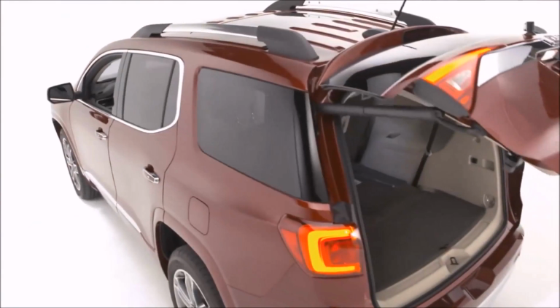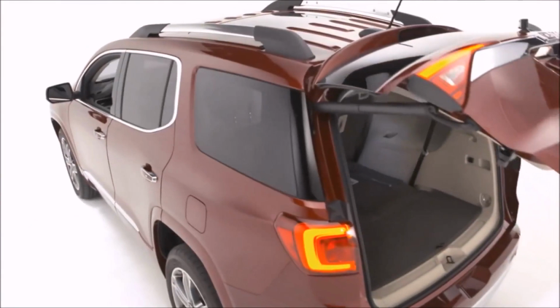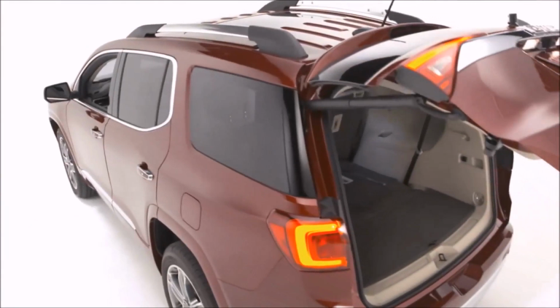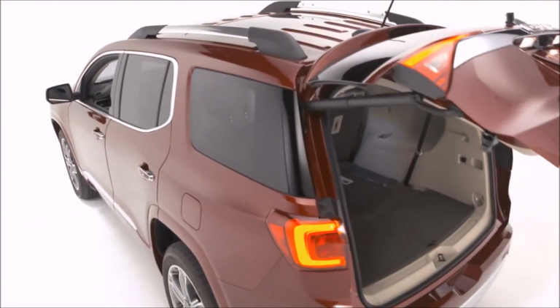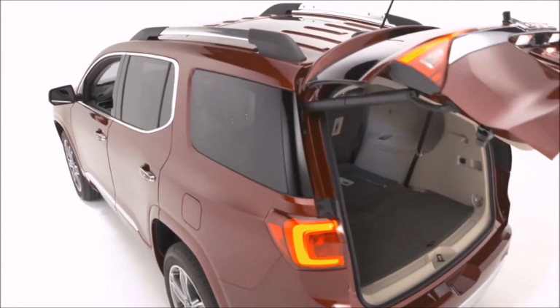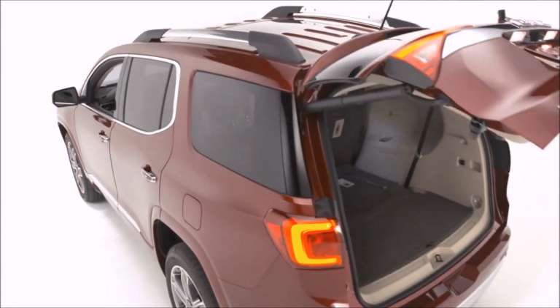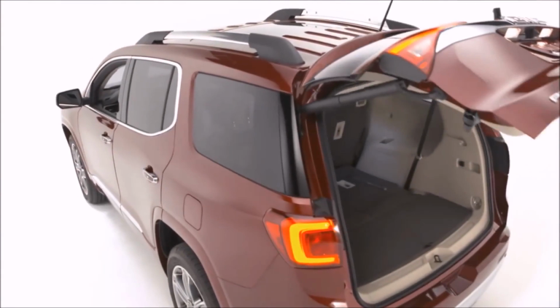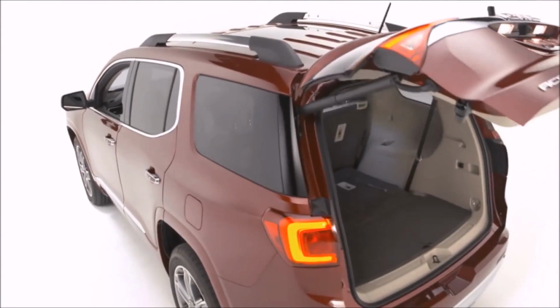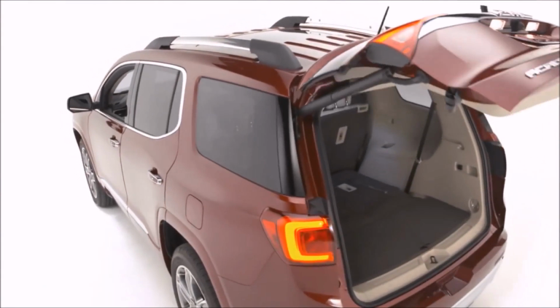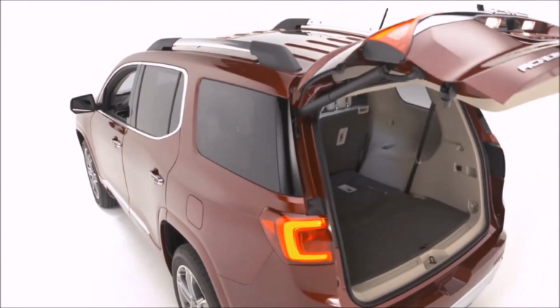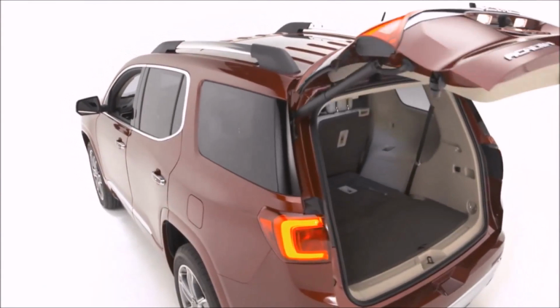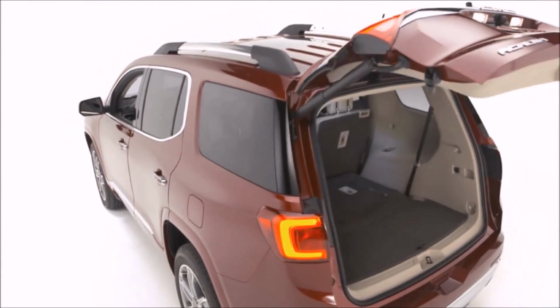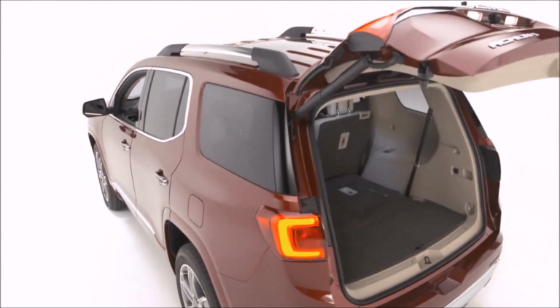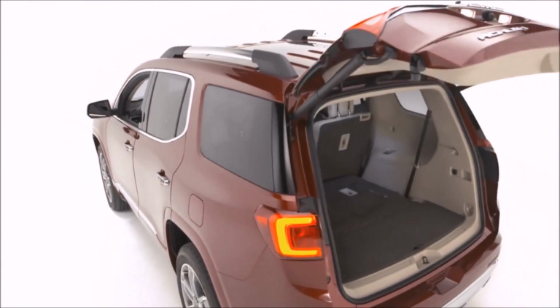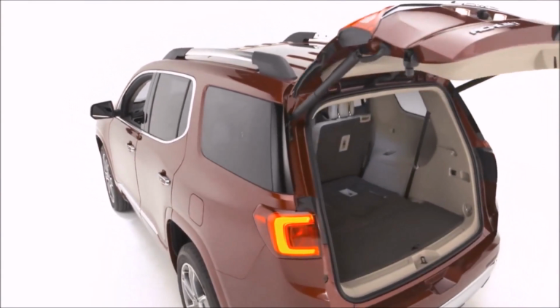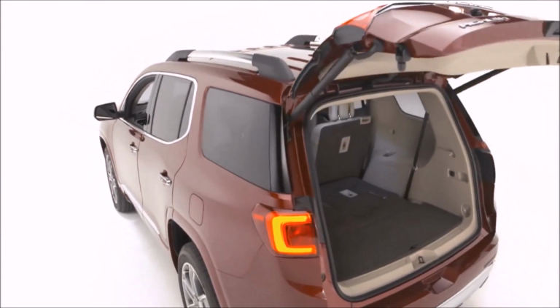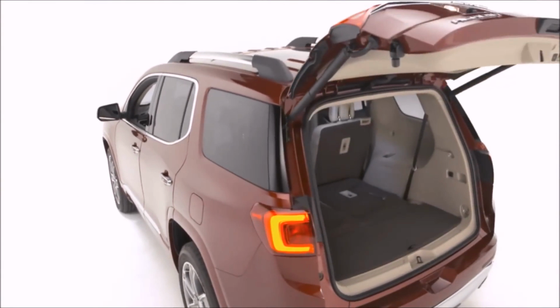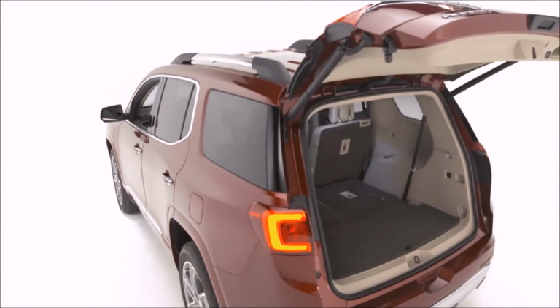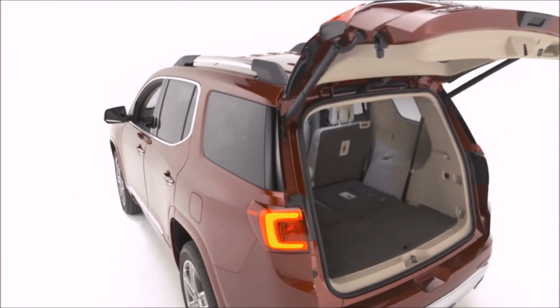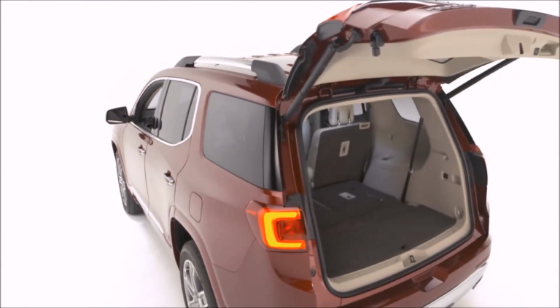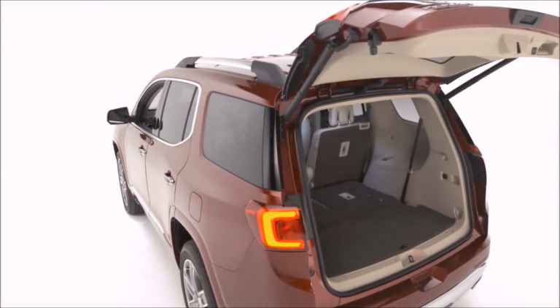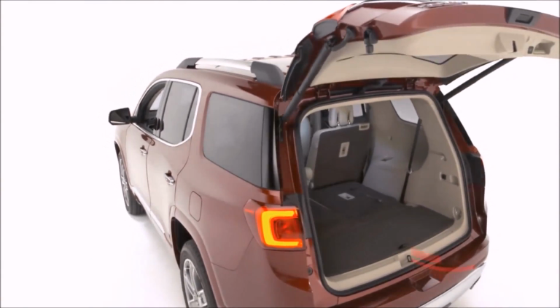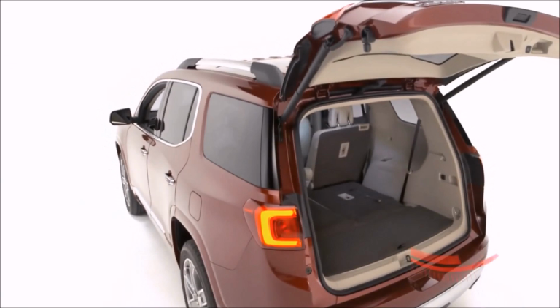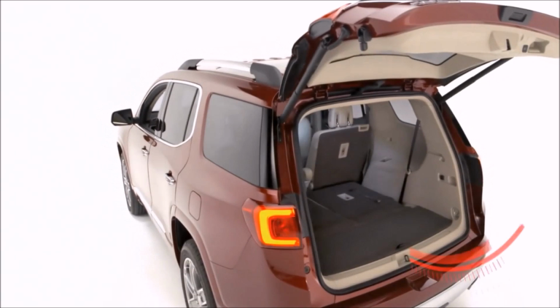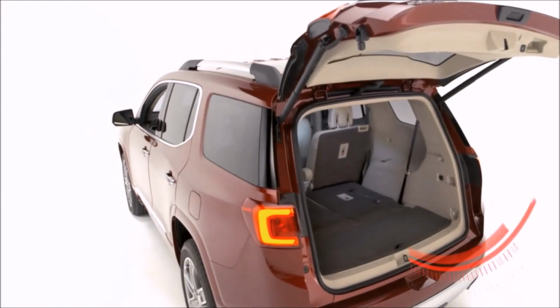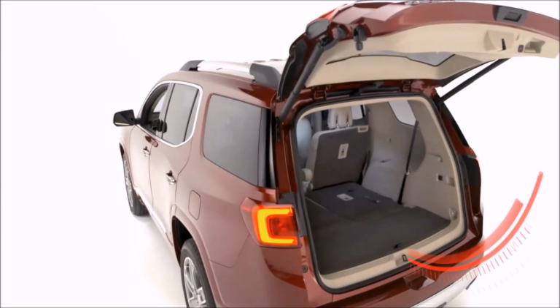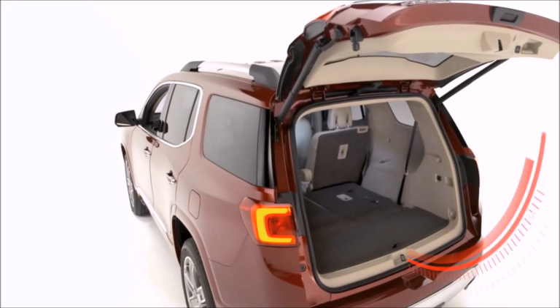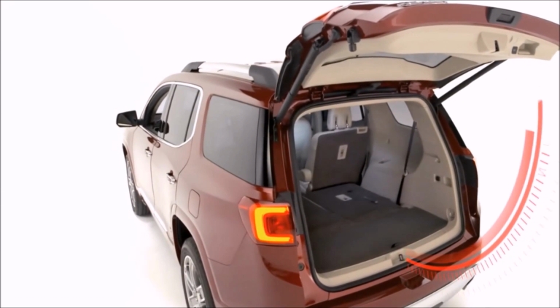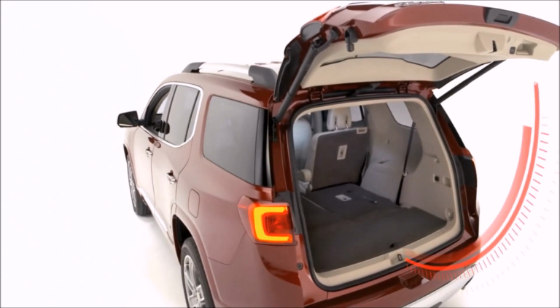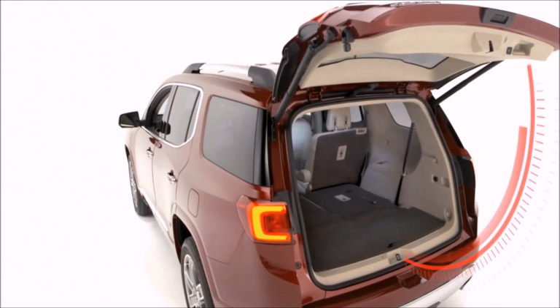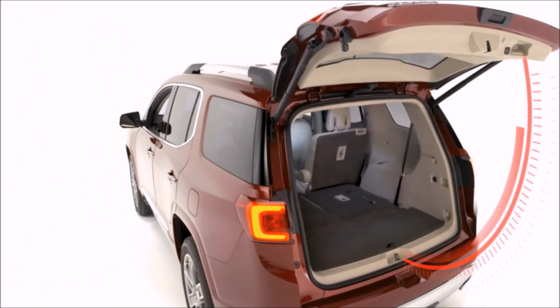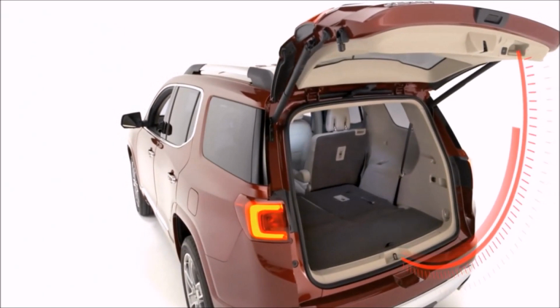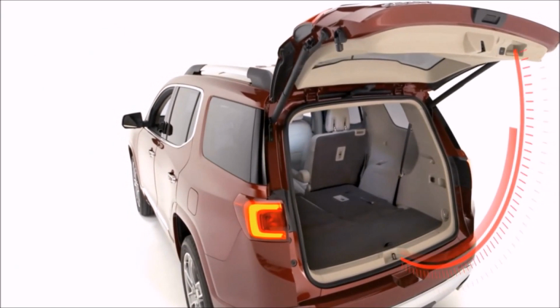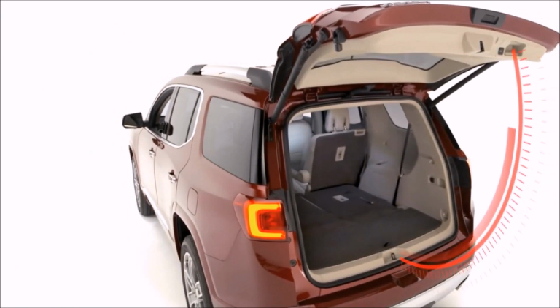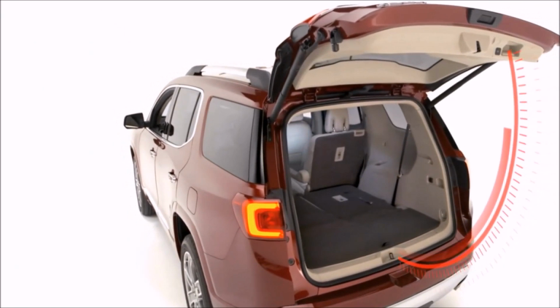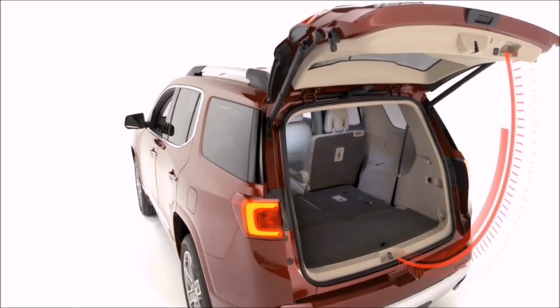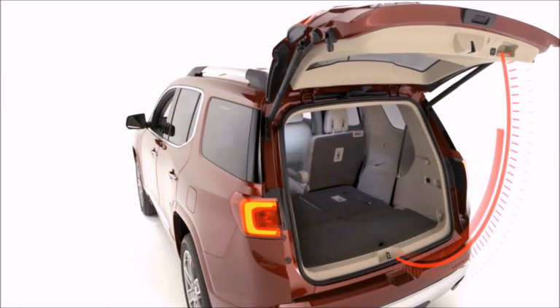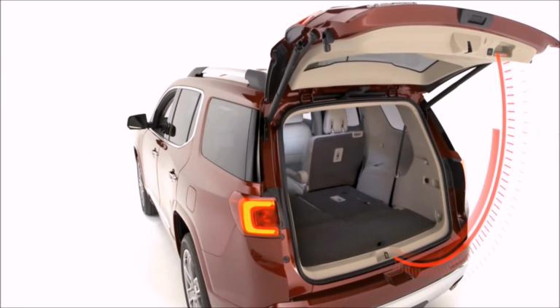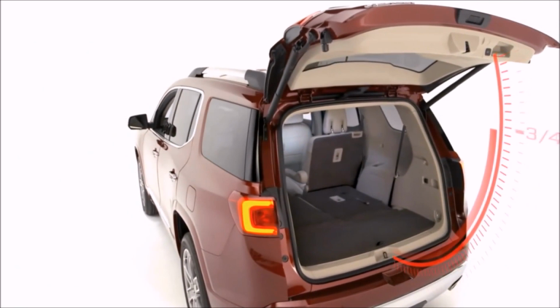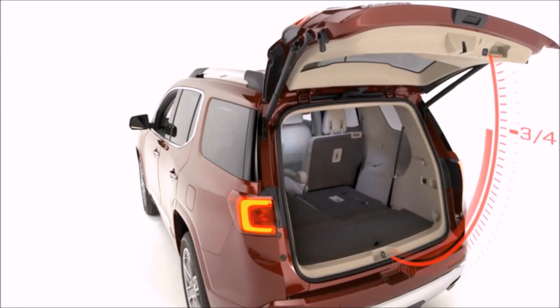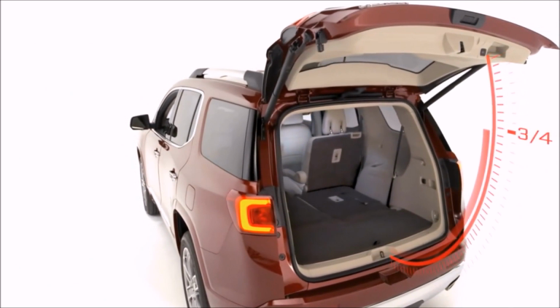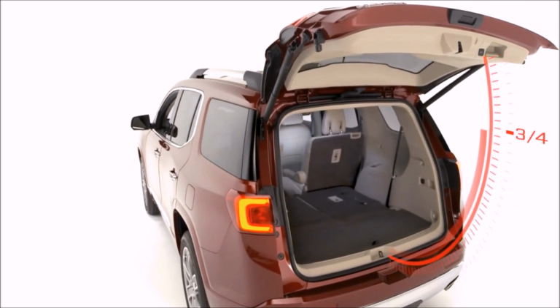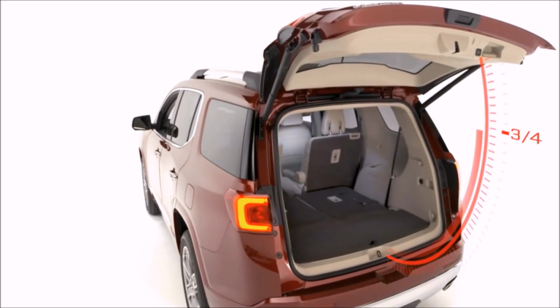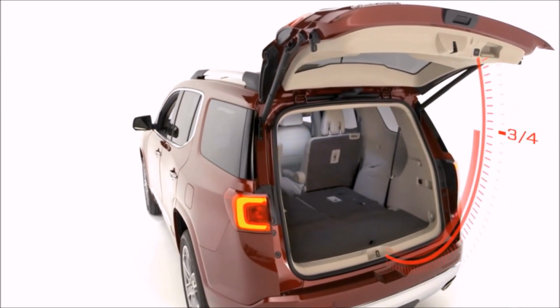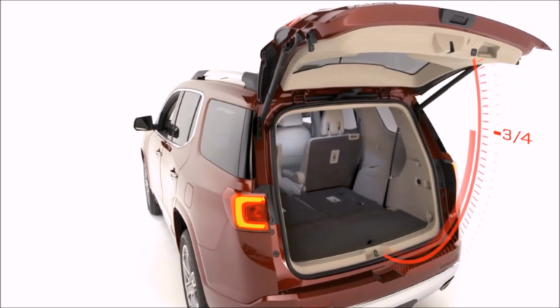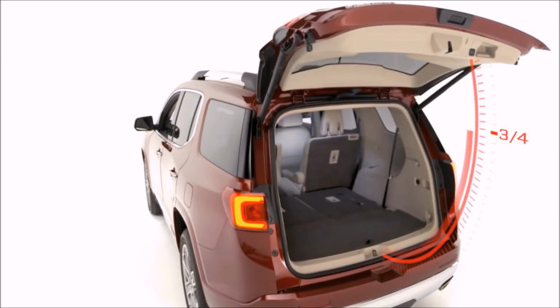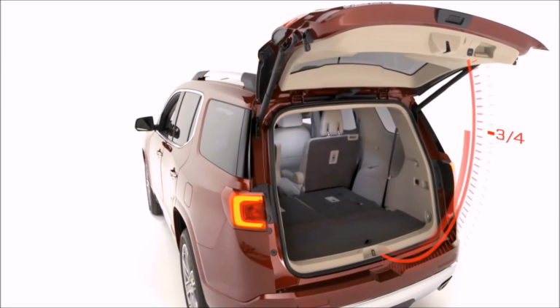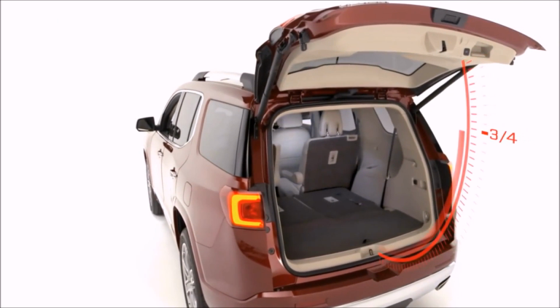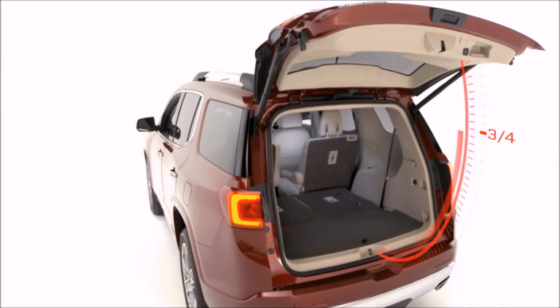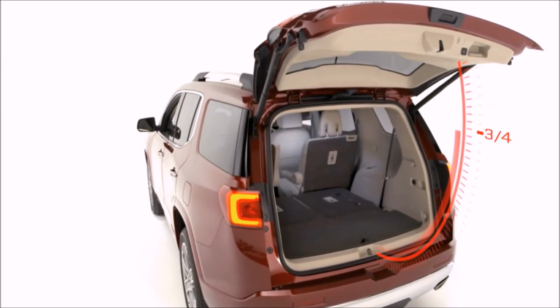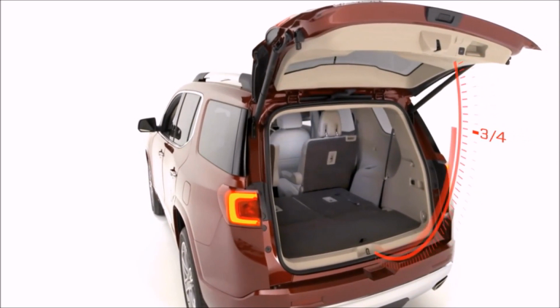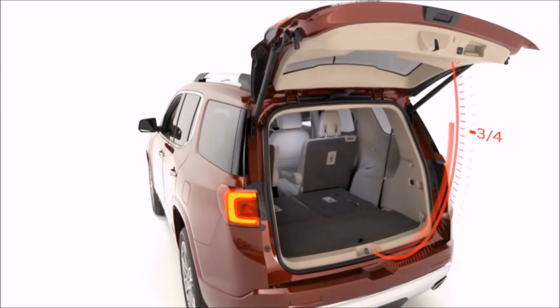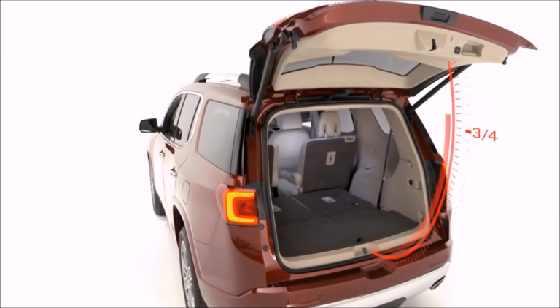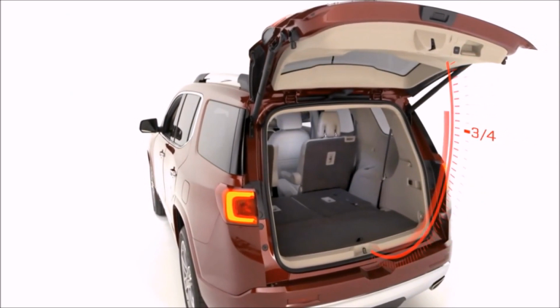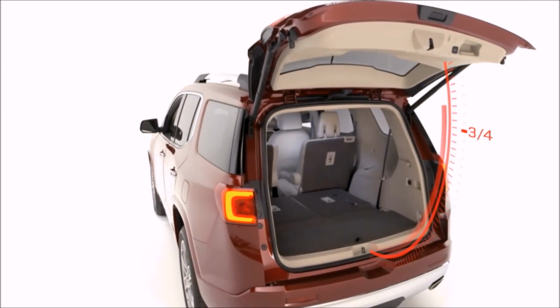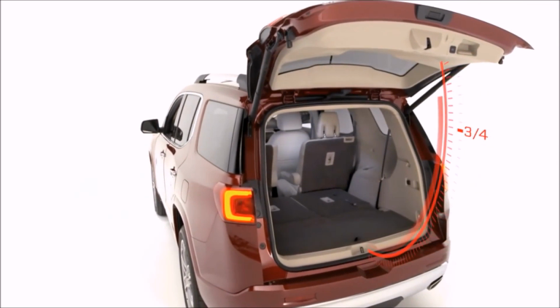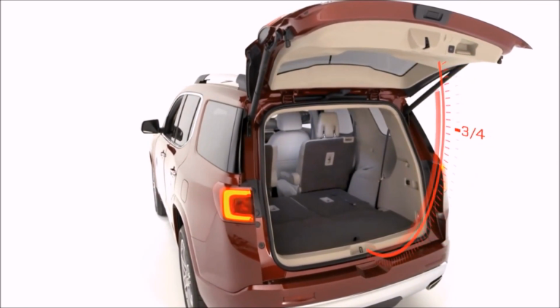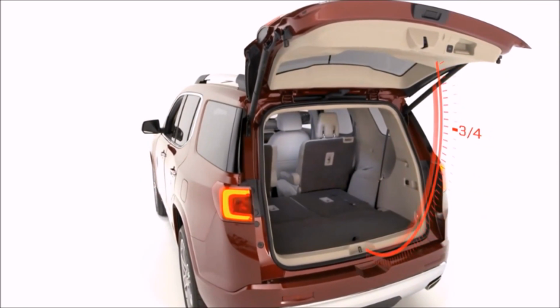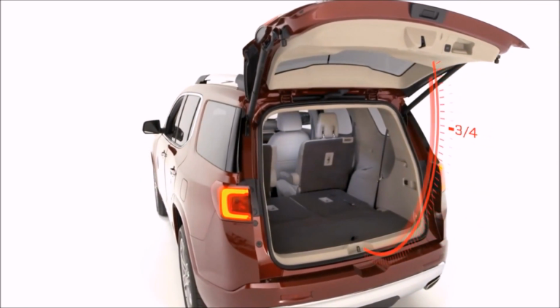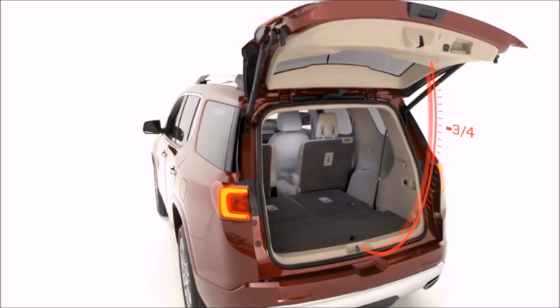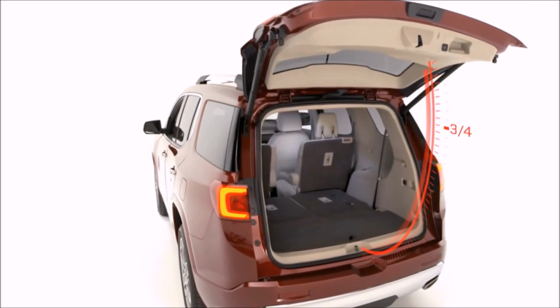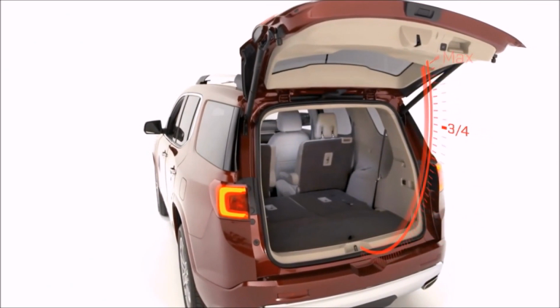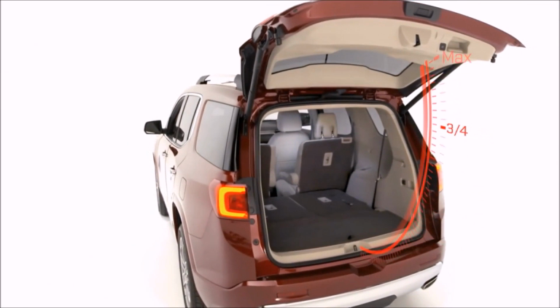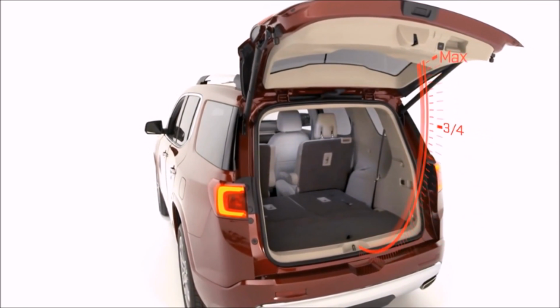After it stops, manually adjust it to your preferred height, keeping it clear of overhead obstructions like garage doors.